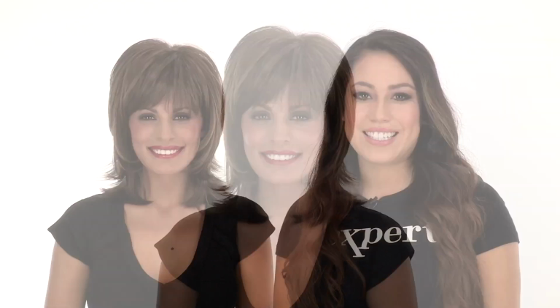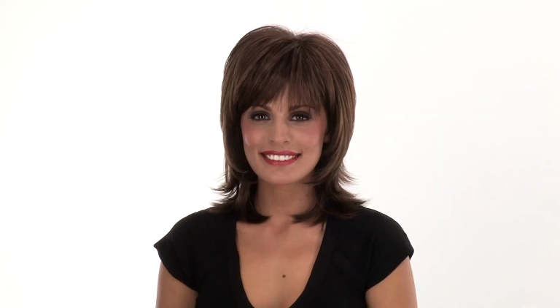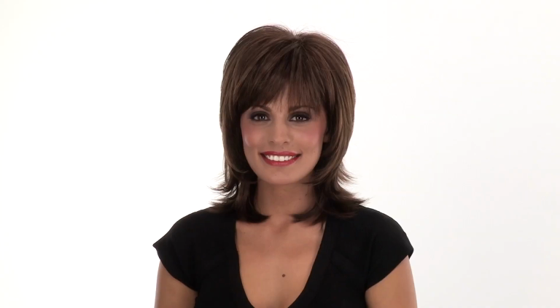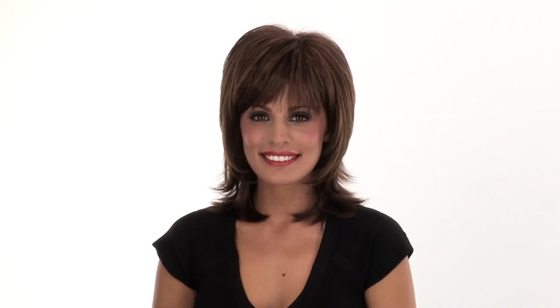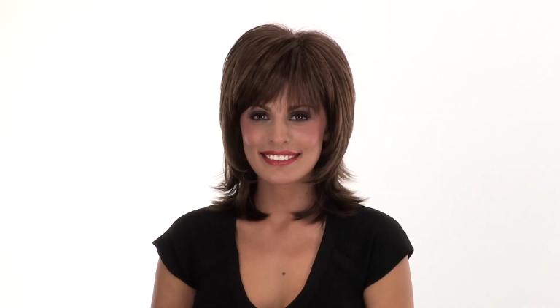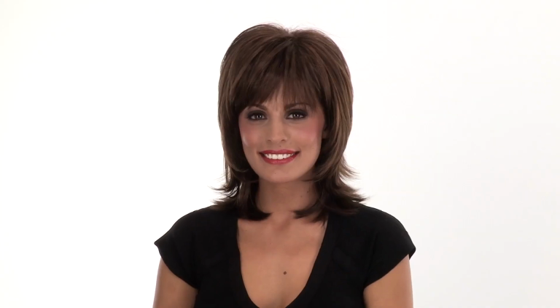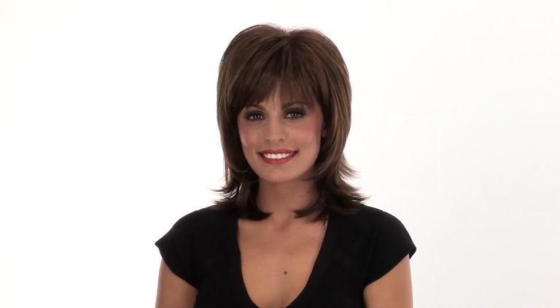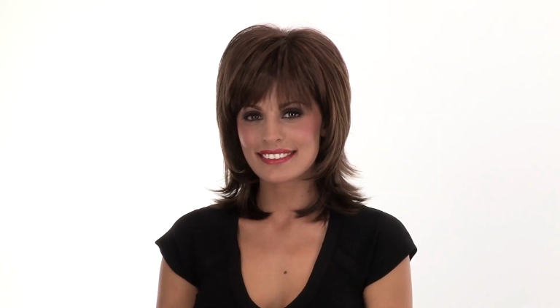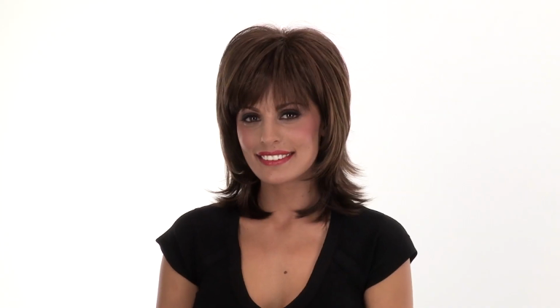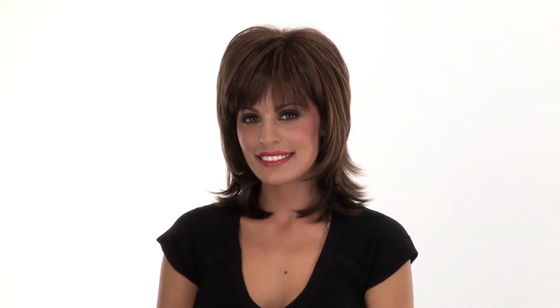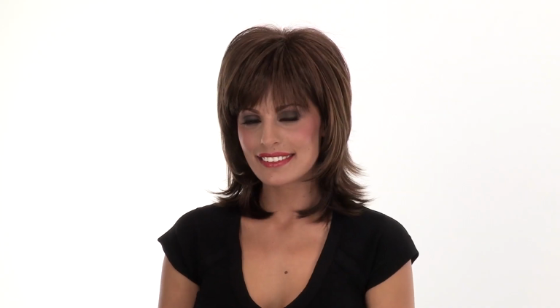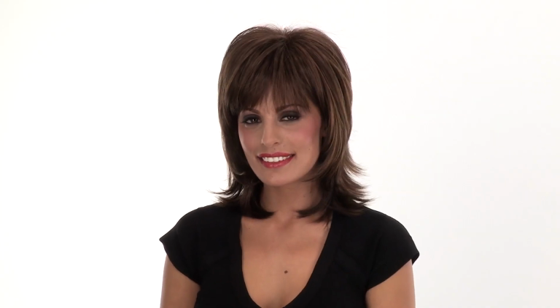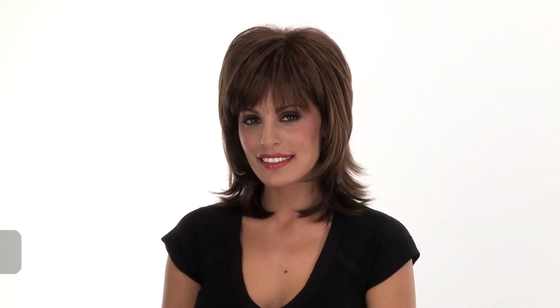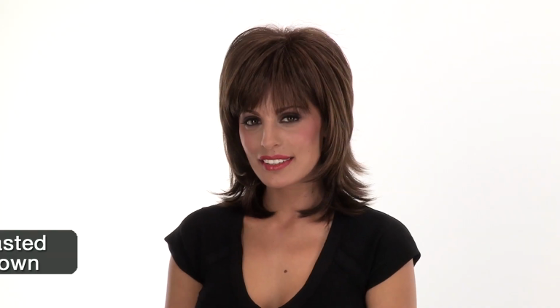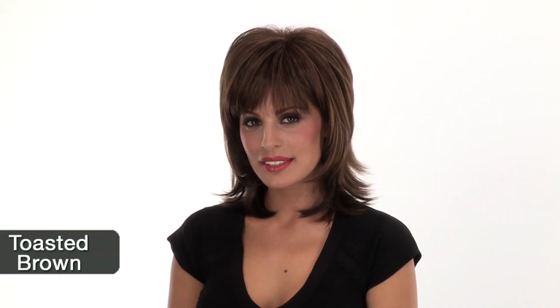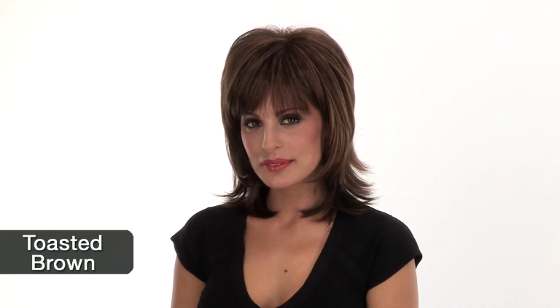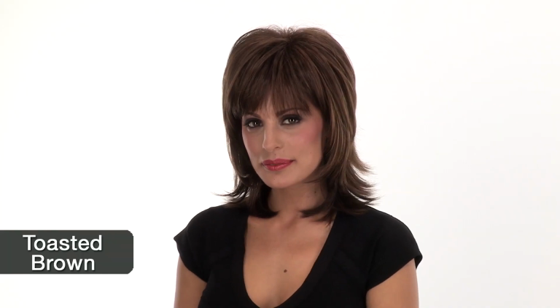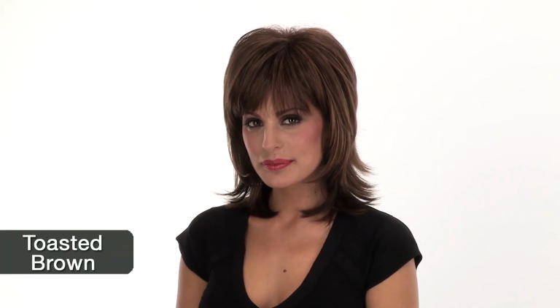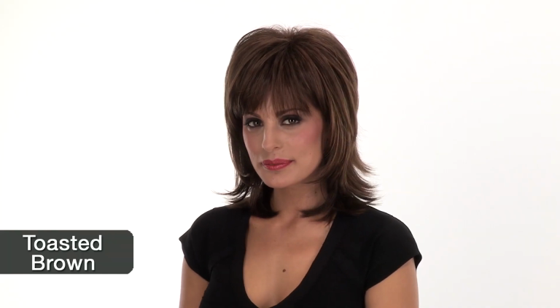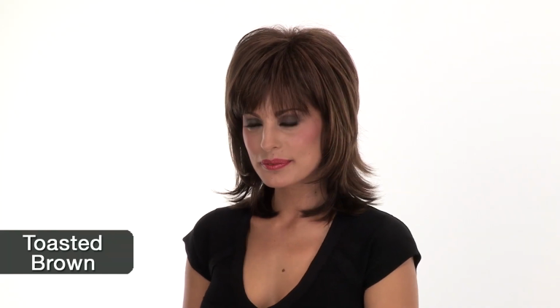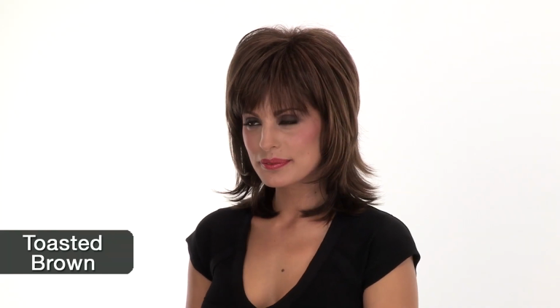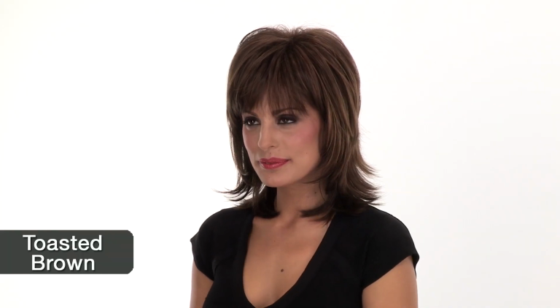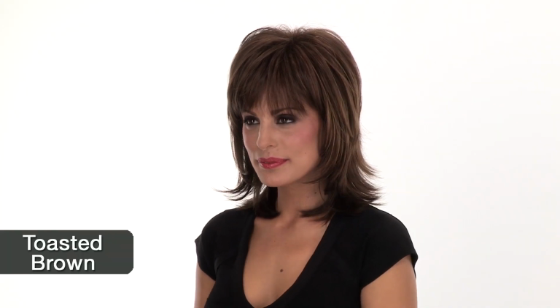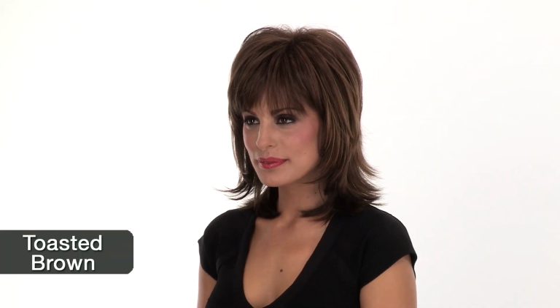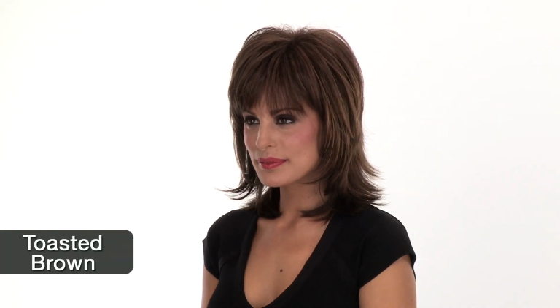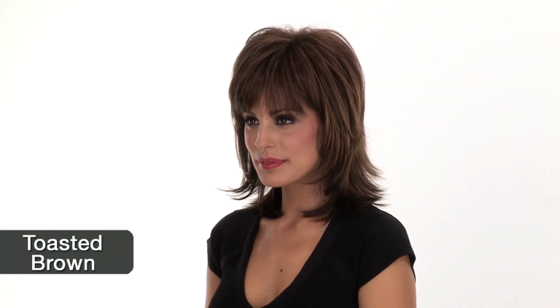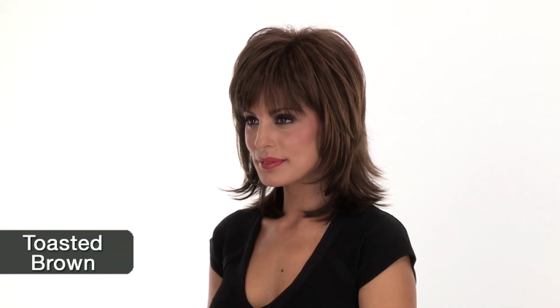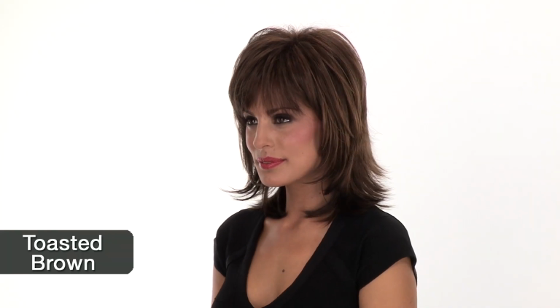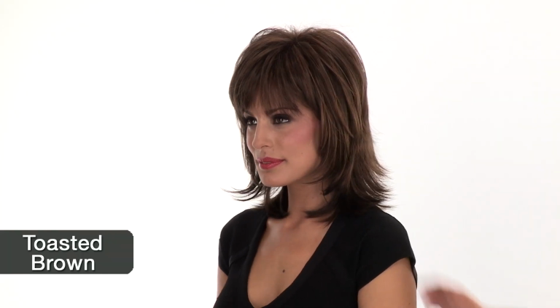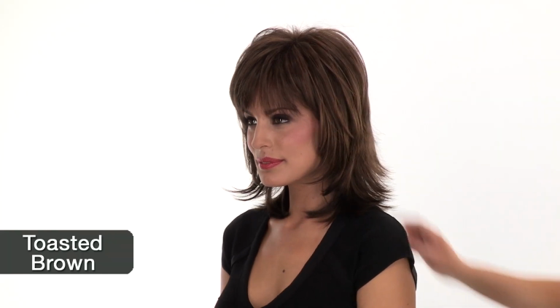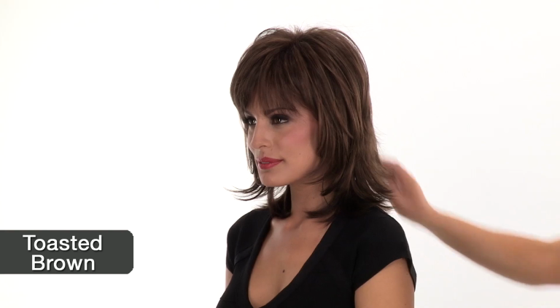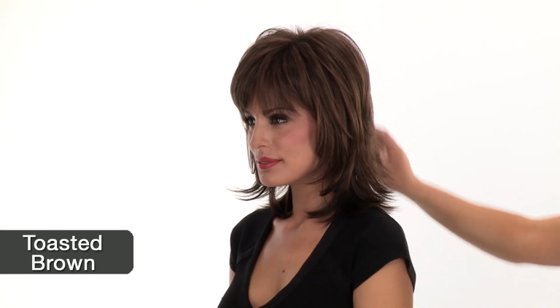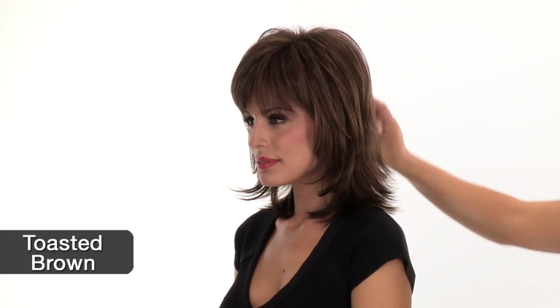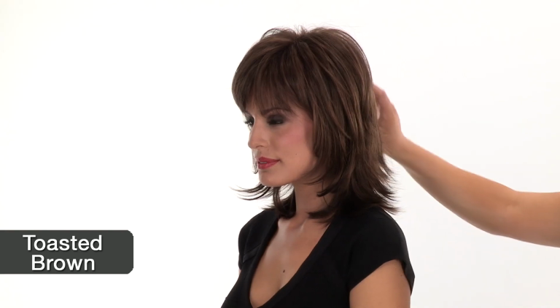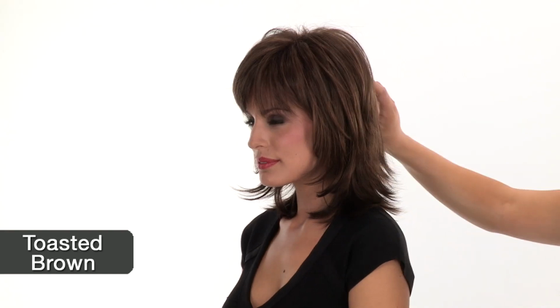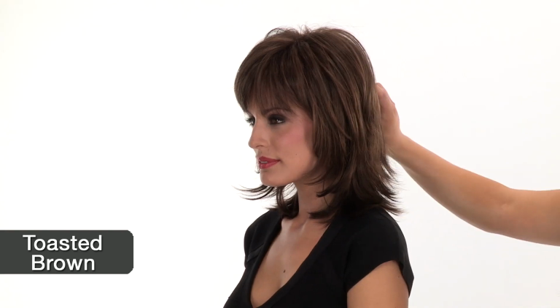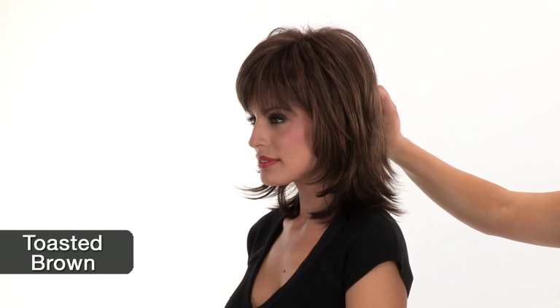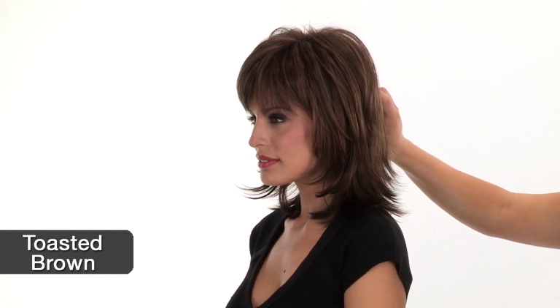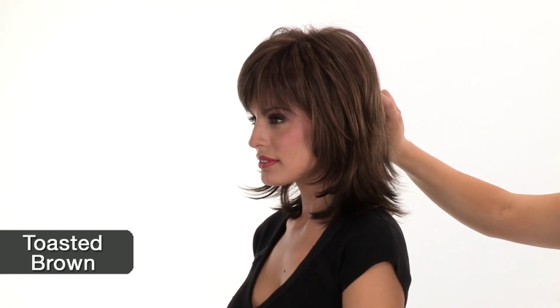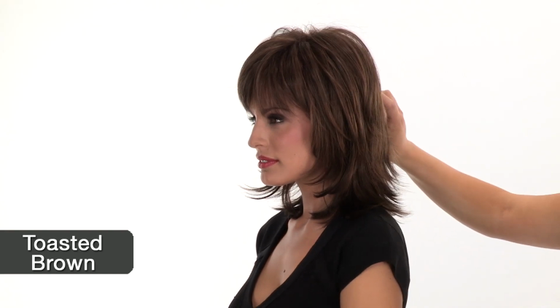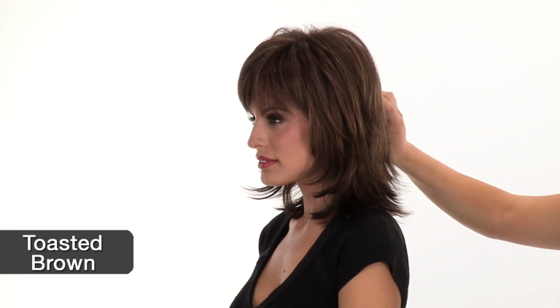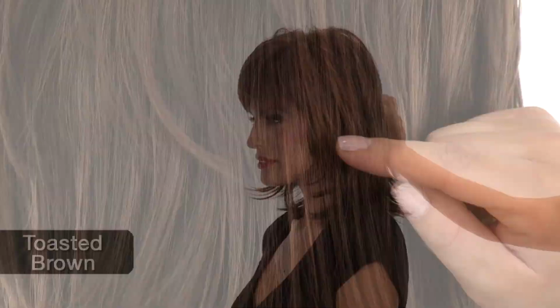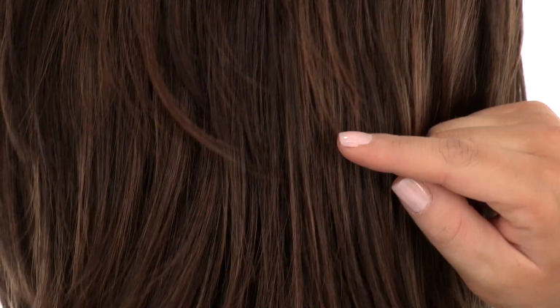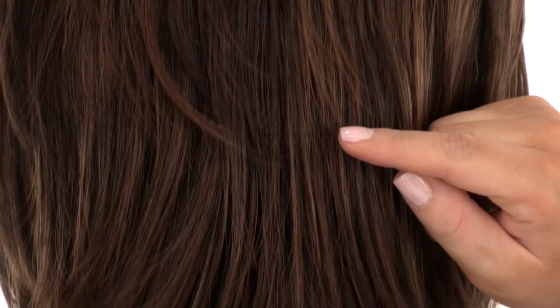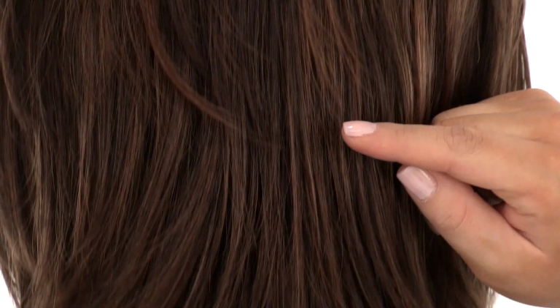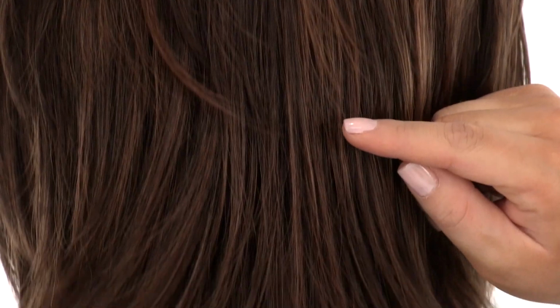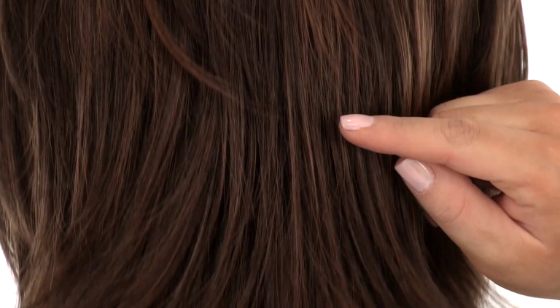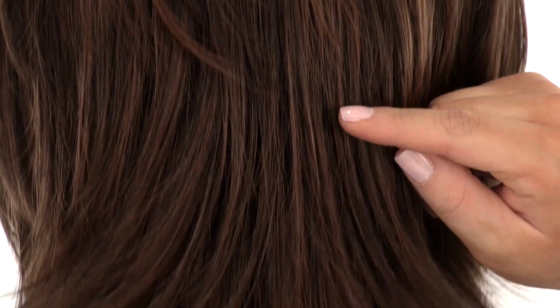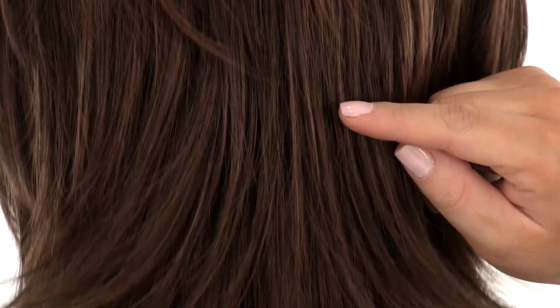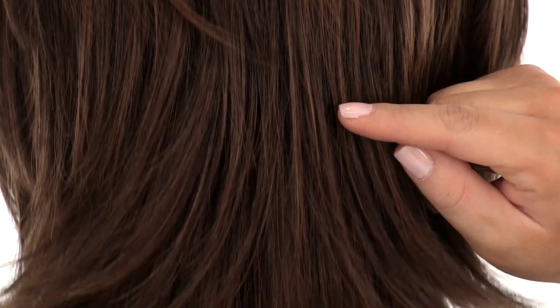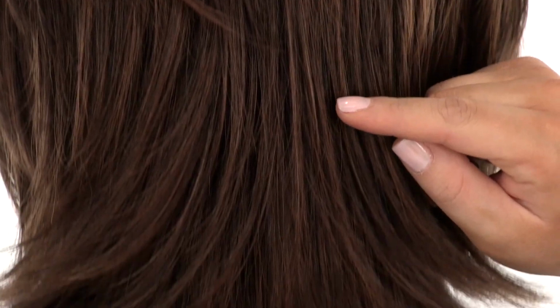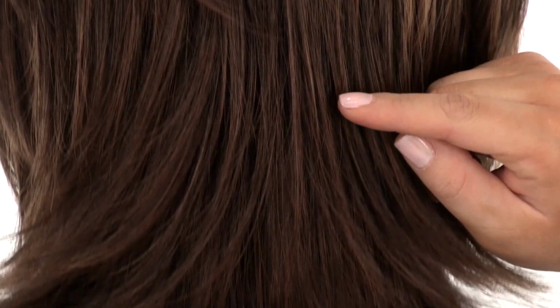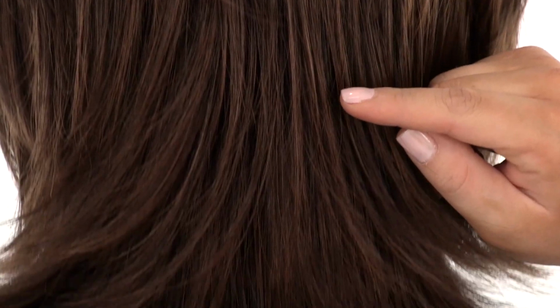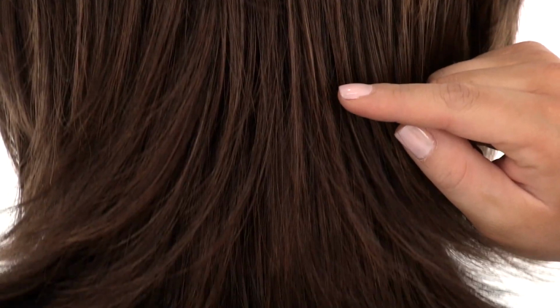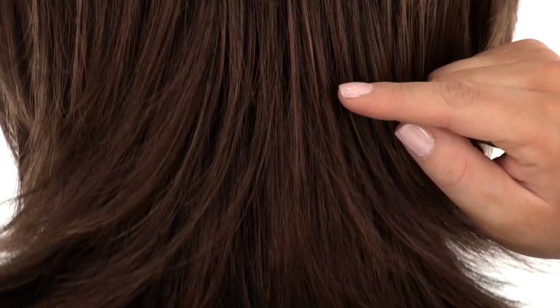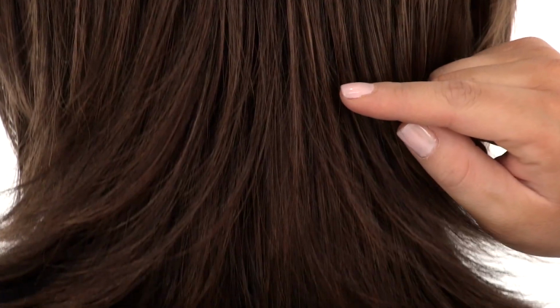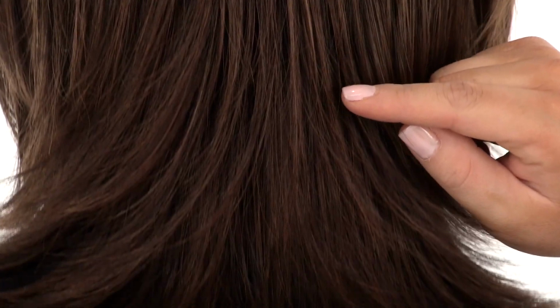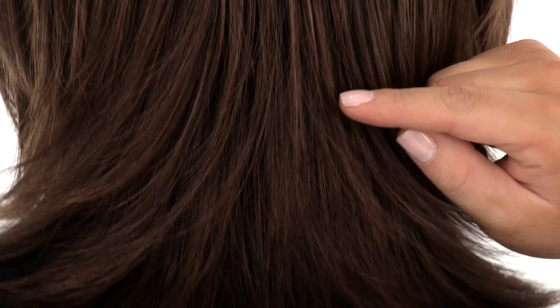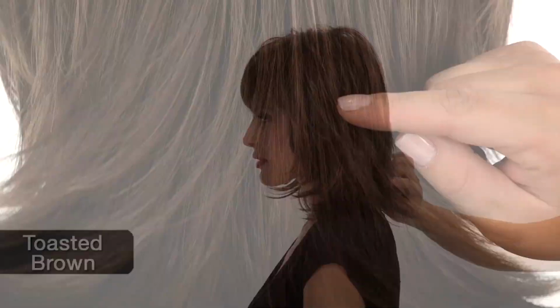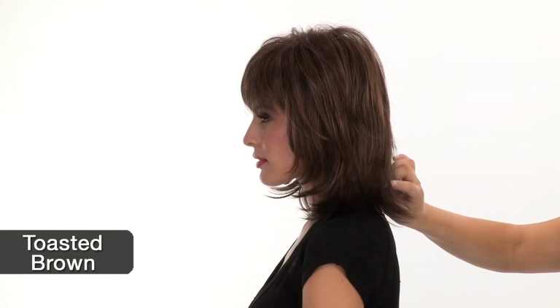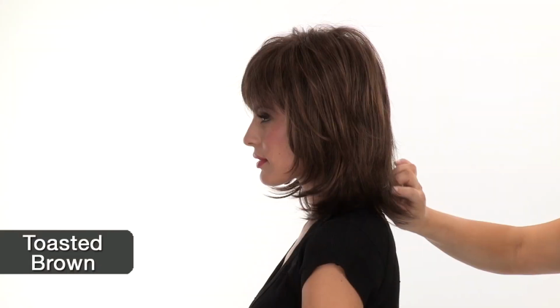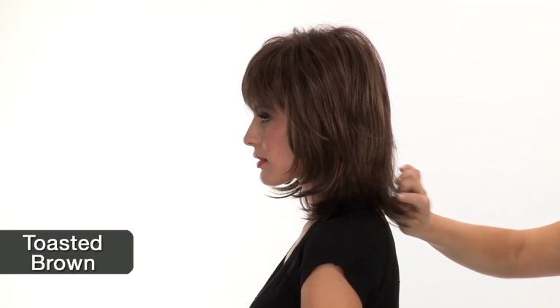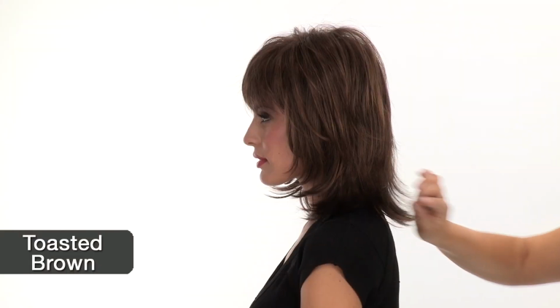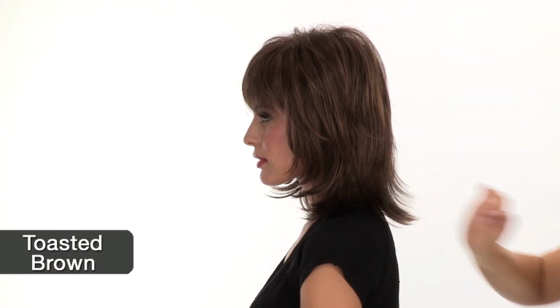The color shown here is toasted brown. The base is a medium brown and it has lighter golden and honey-toned colors.